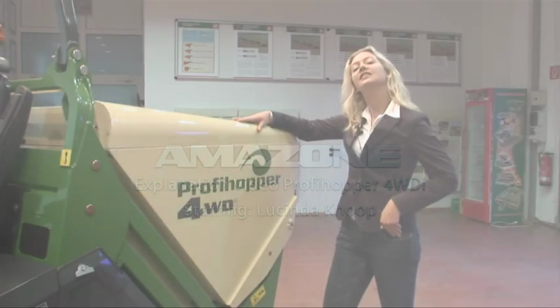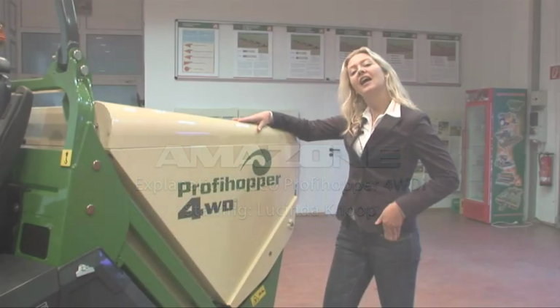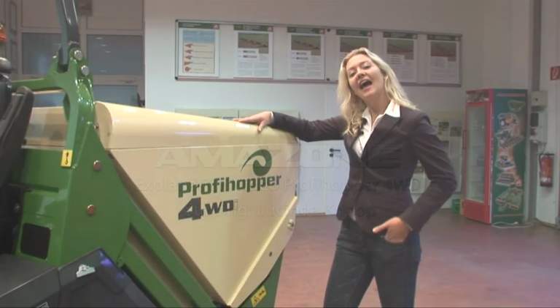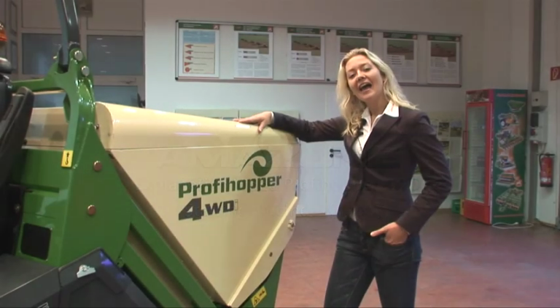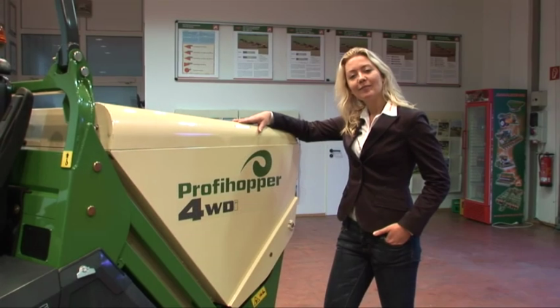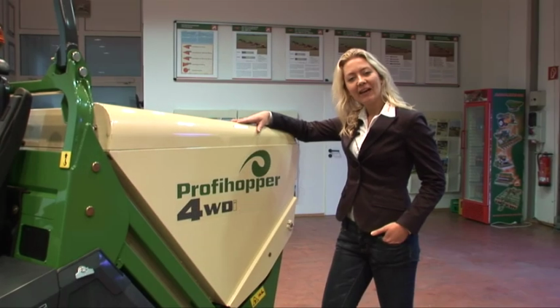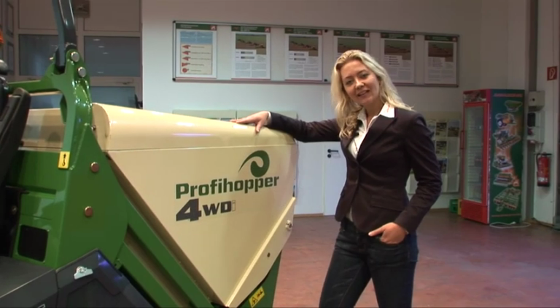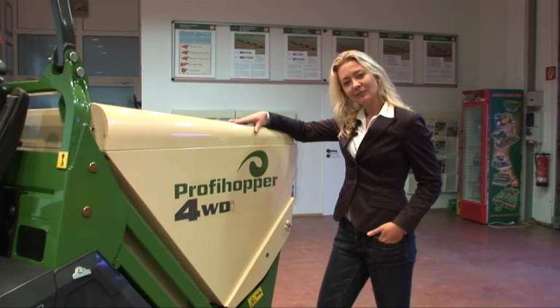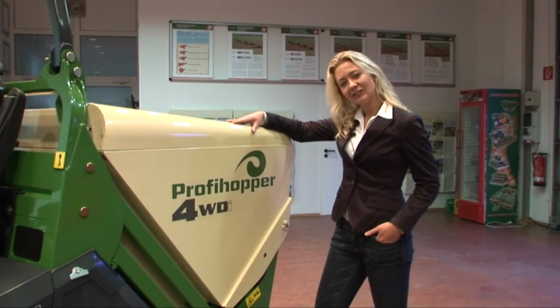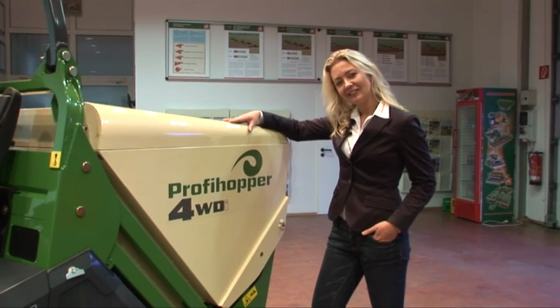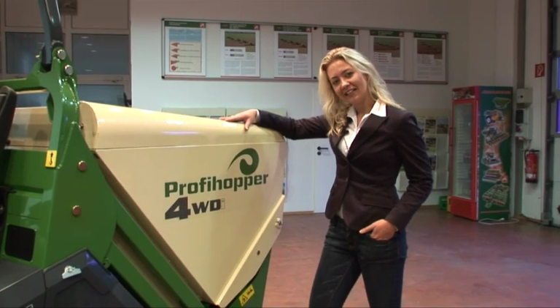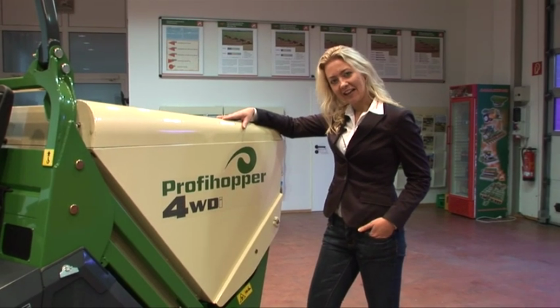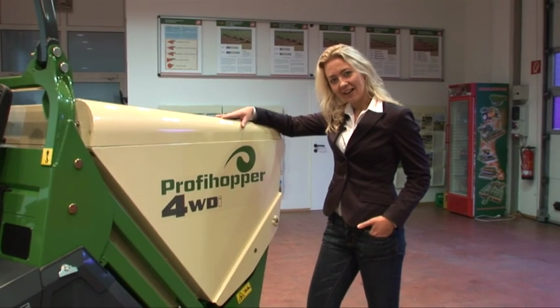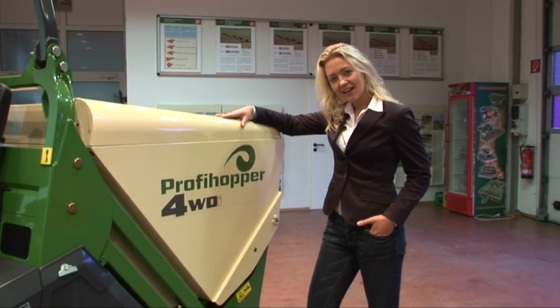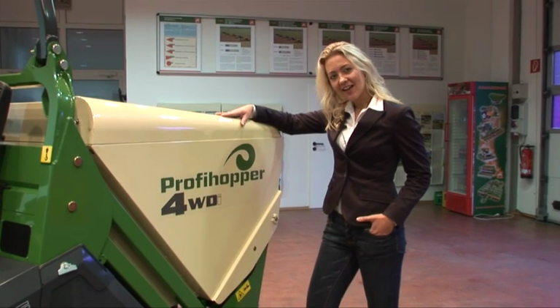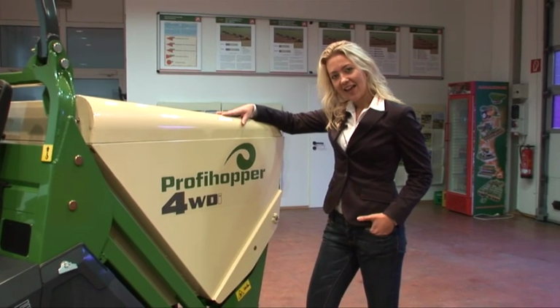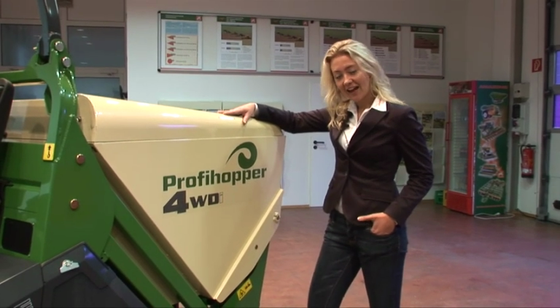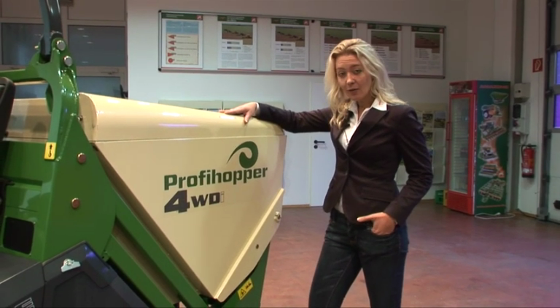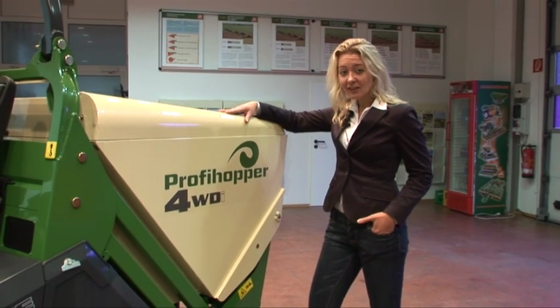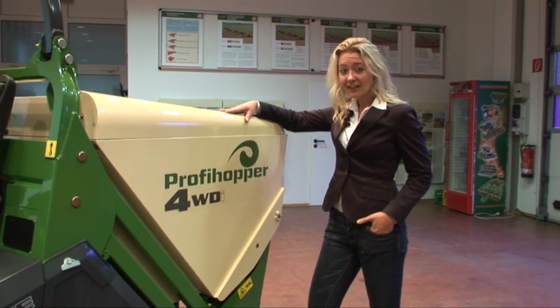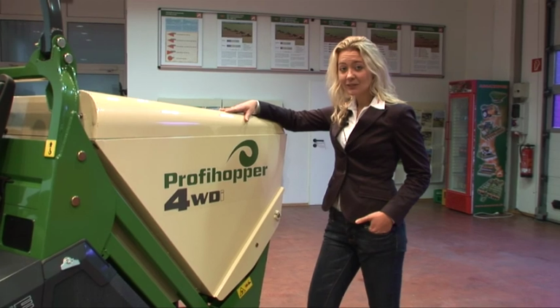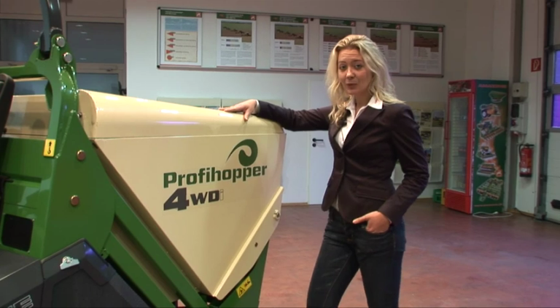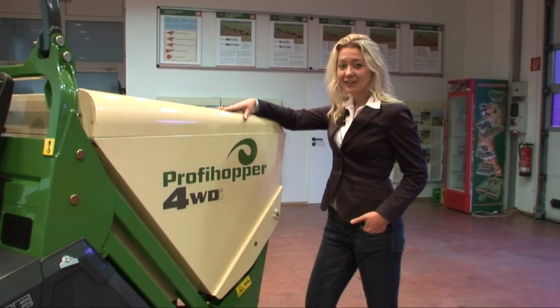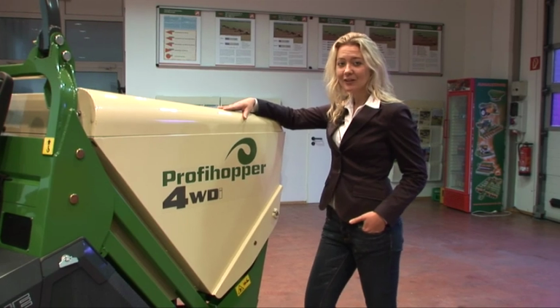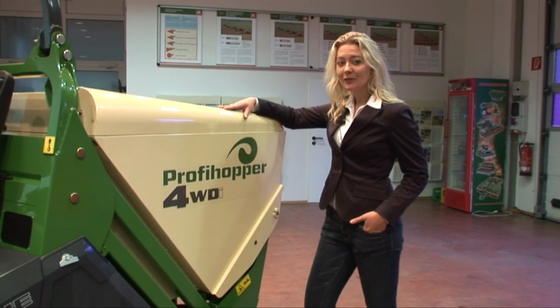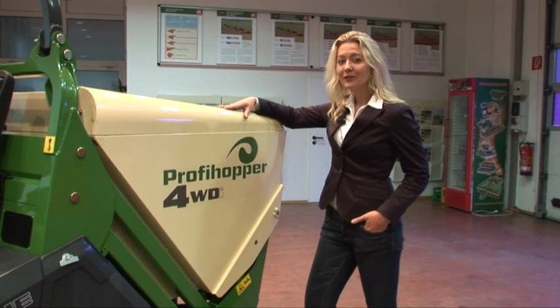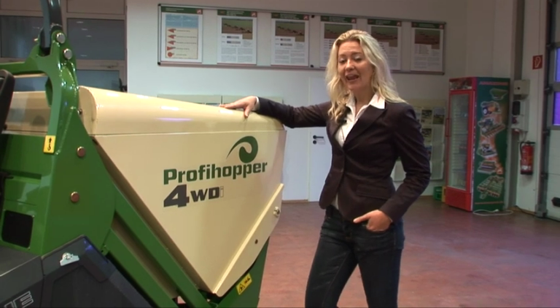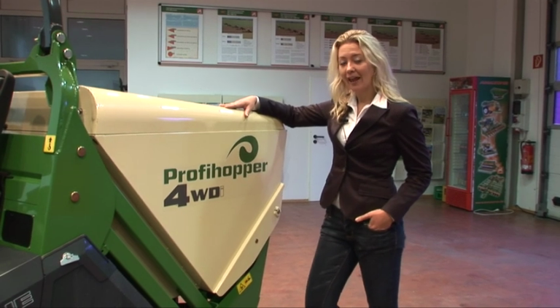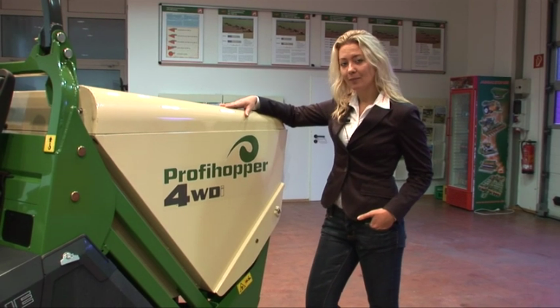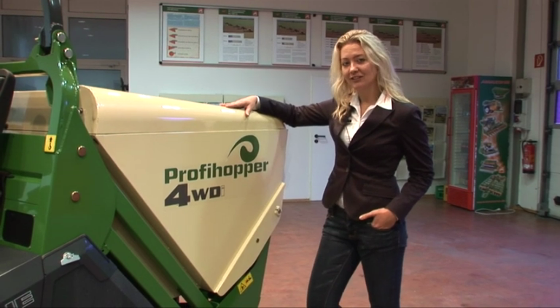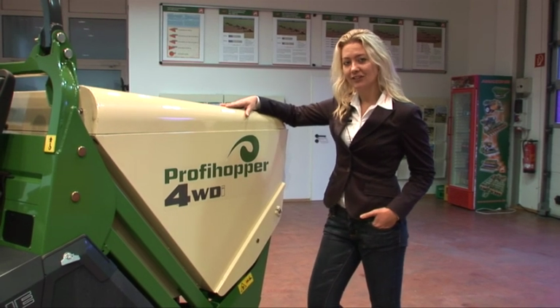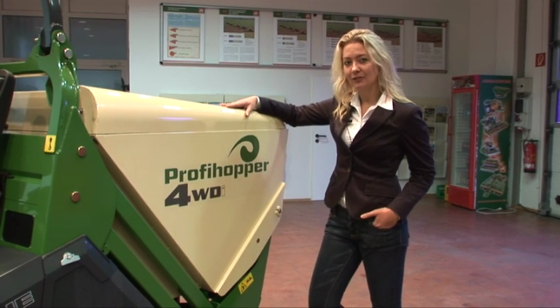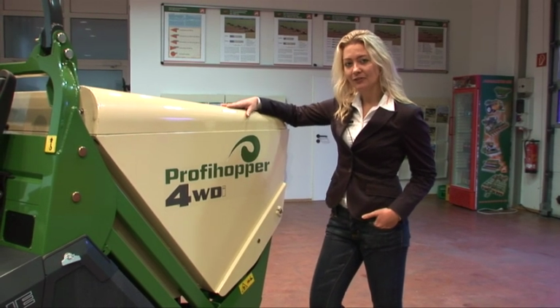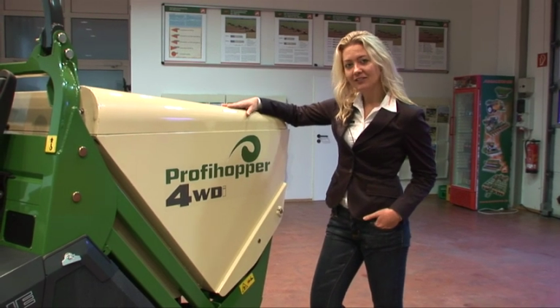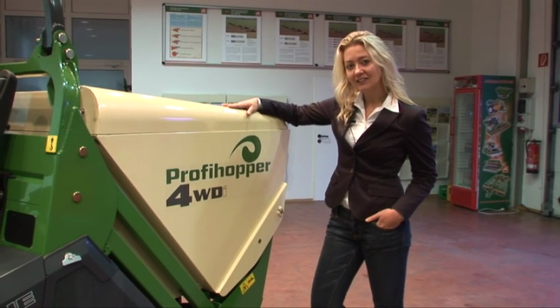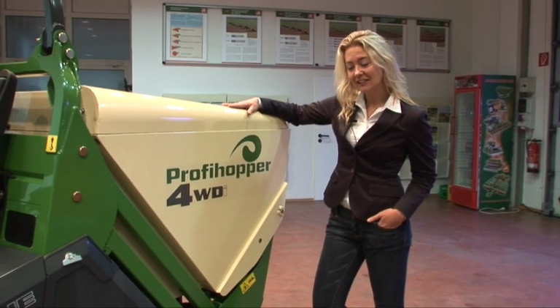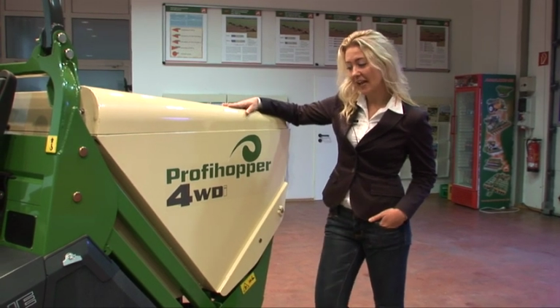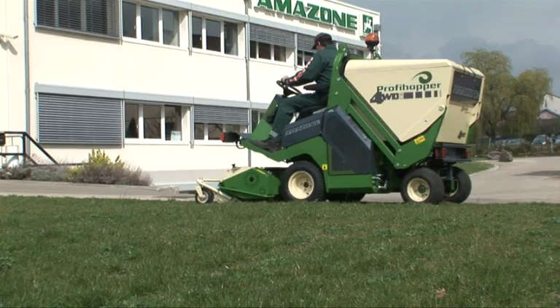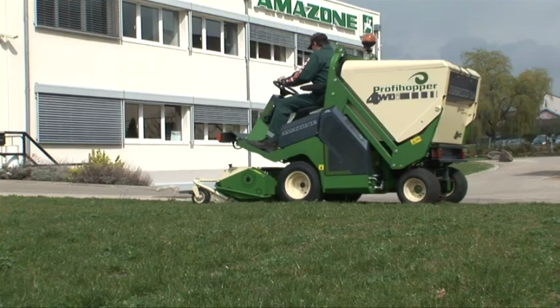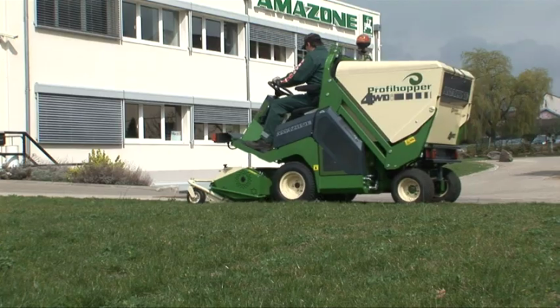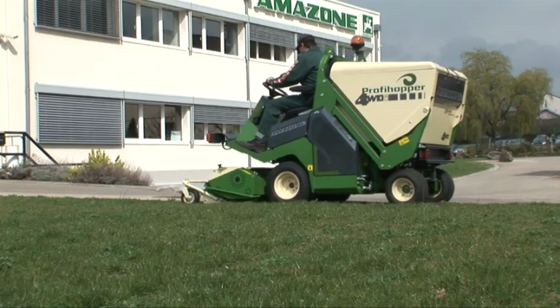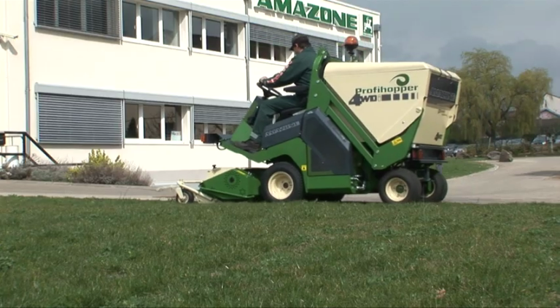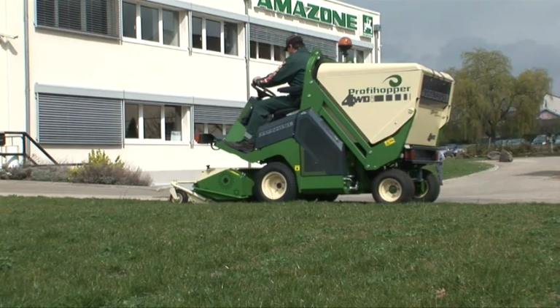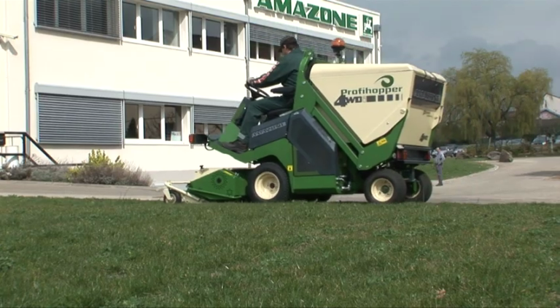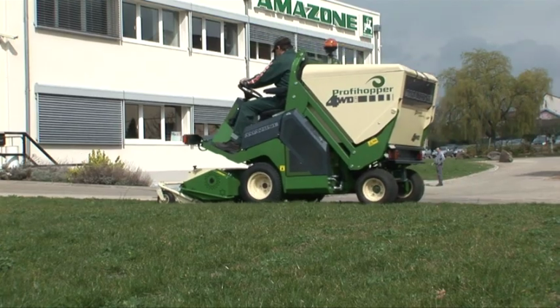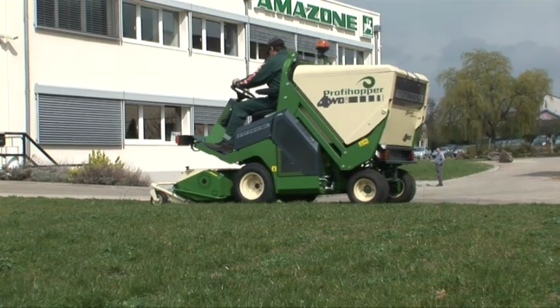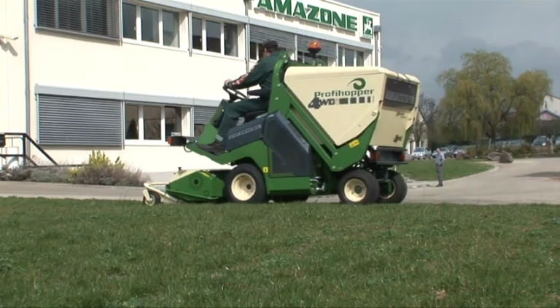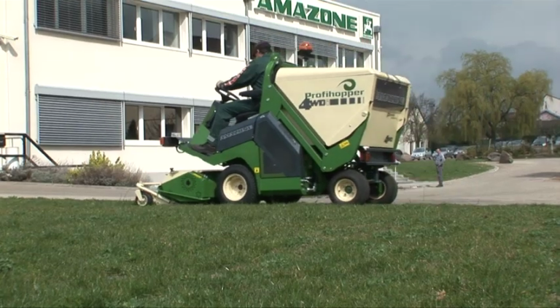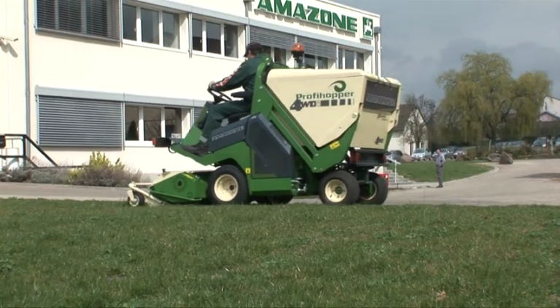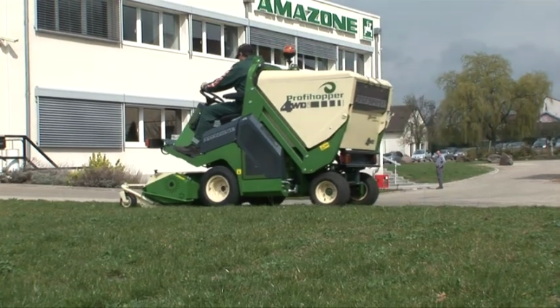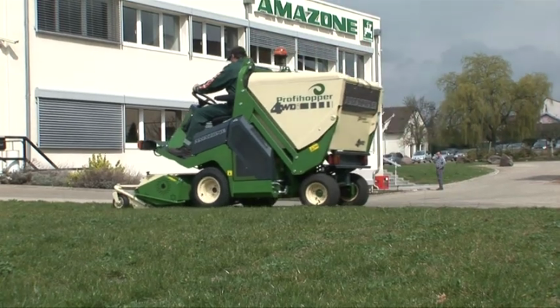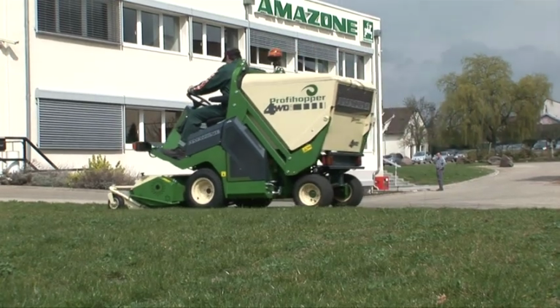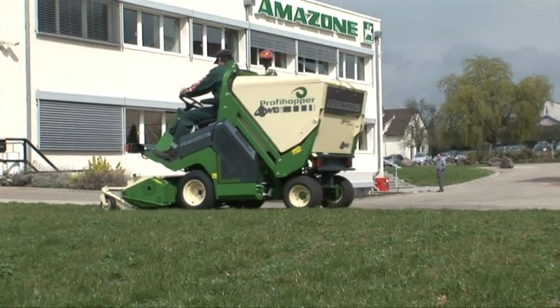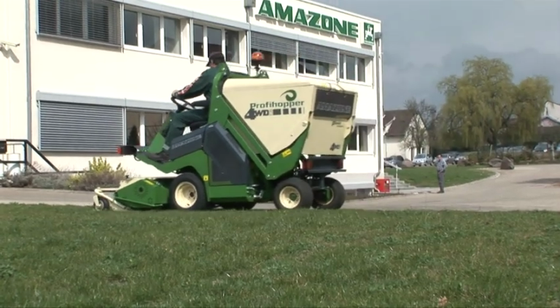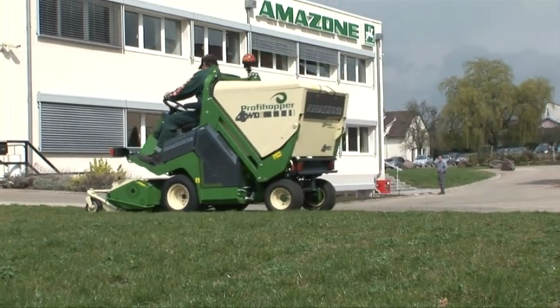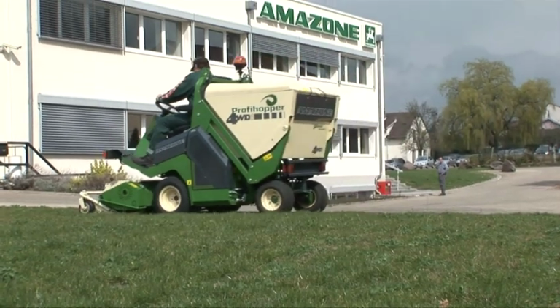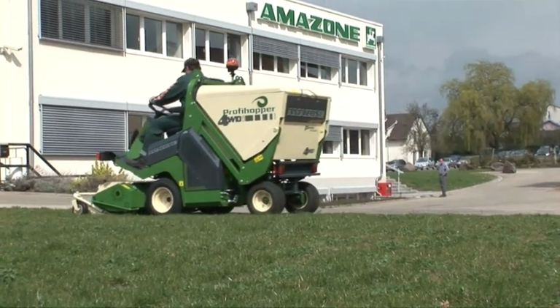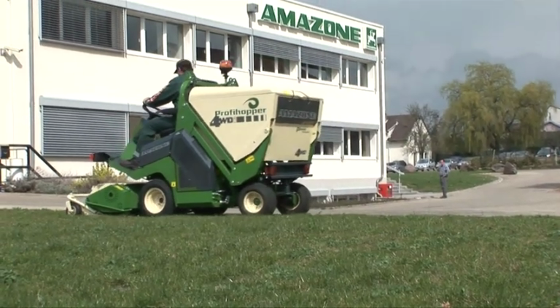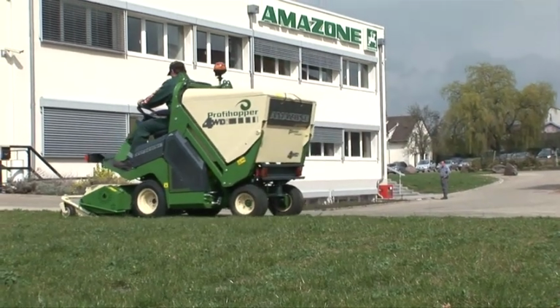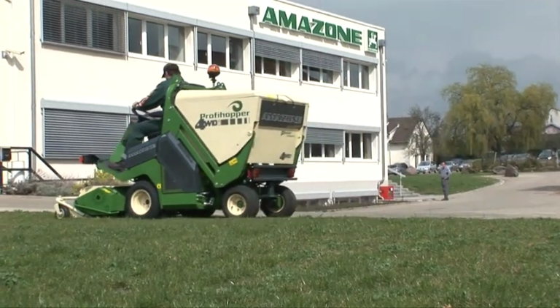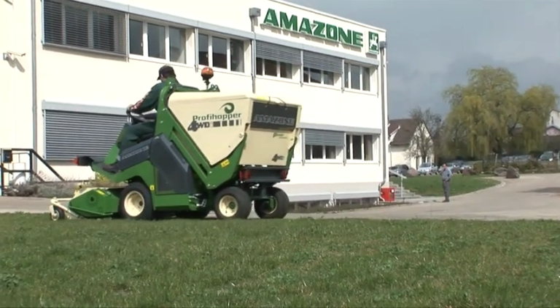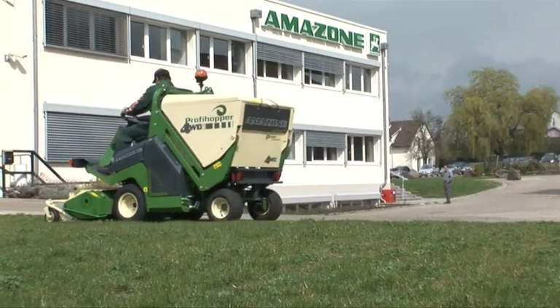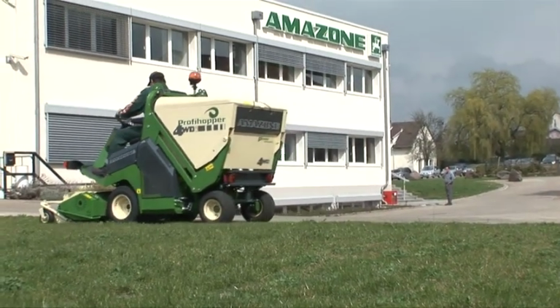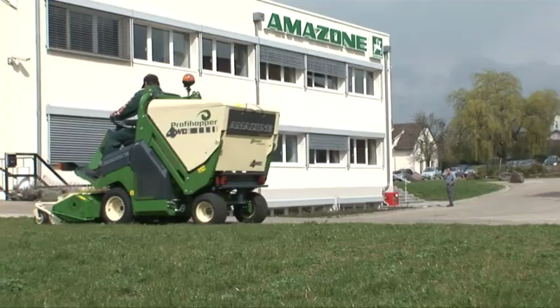Hi, my name is Lucinda and I would like to welcome you to Amazon. Today we're going to be talking about the ProfiHopper 4WDI.